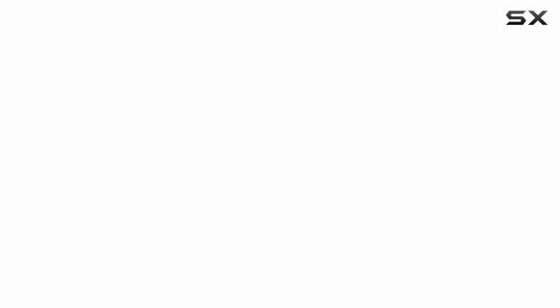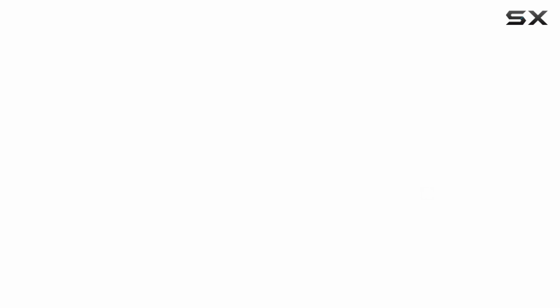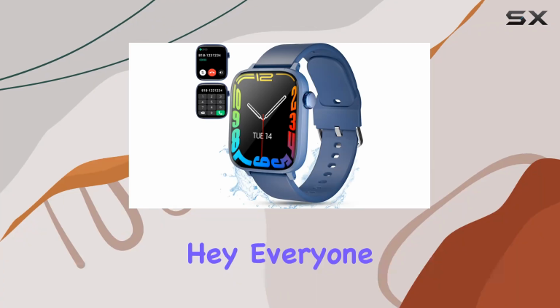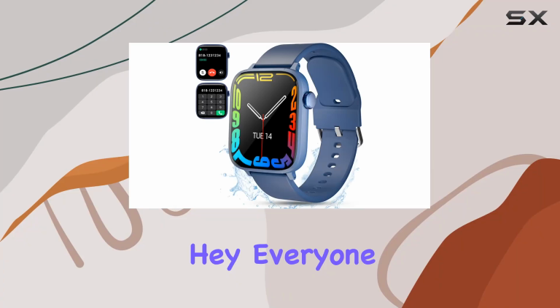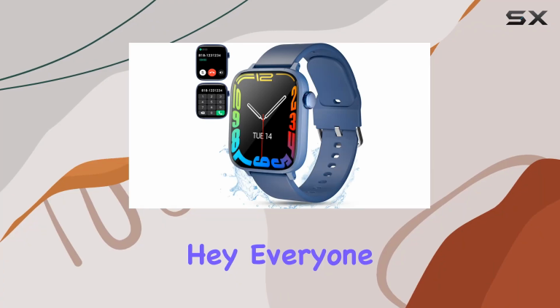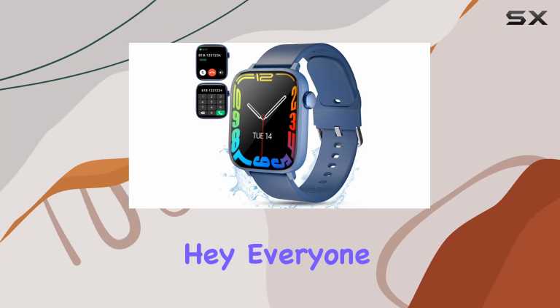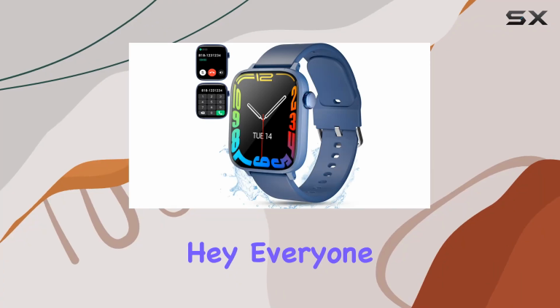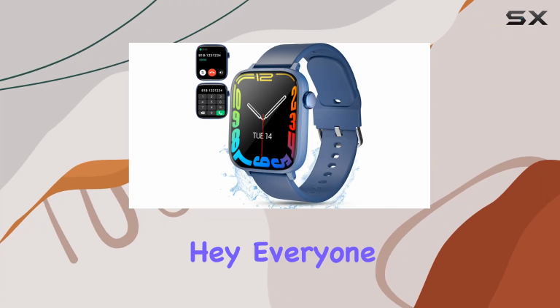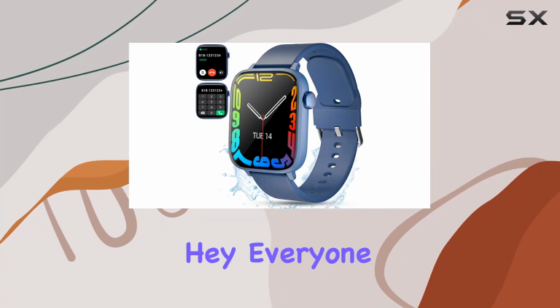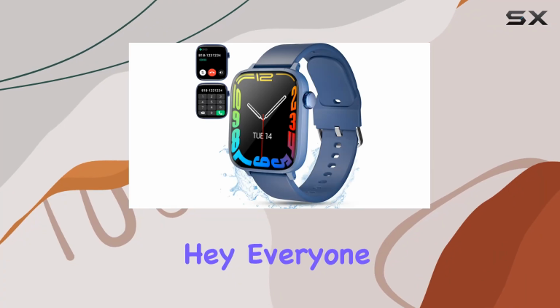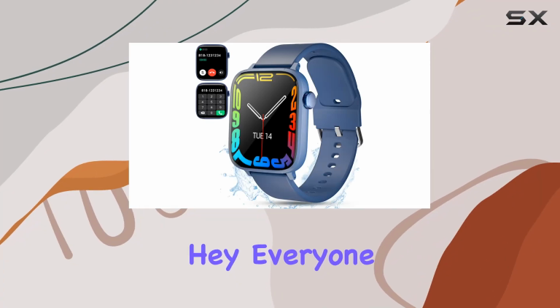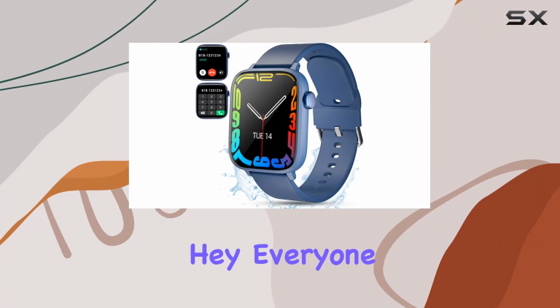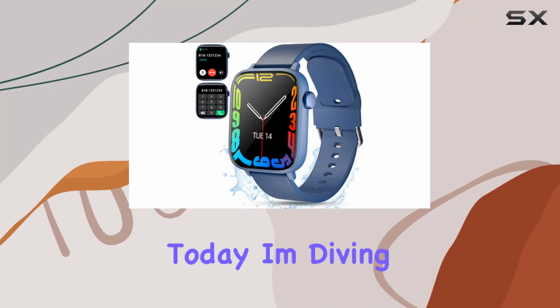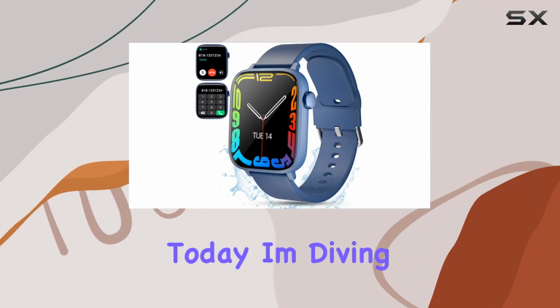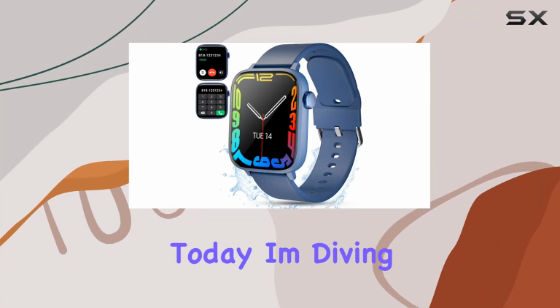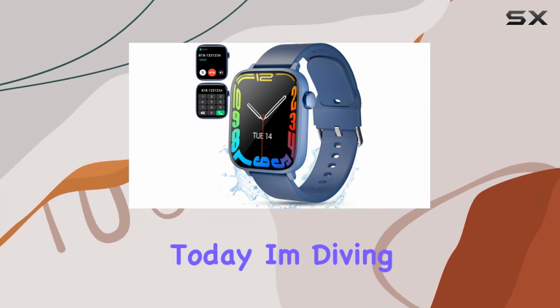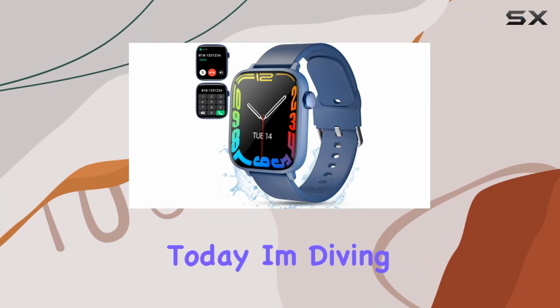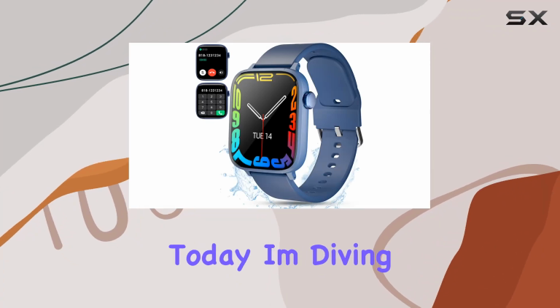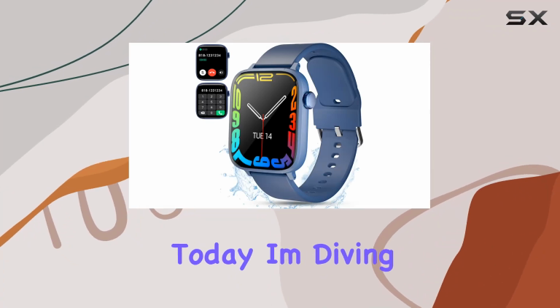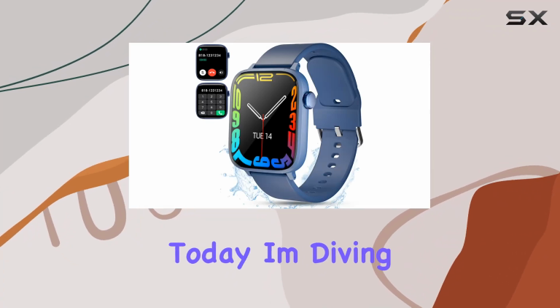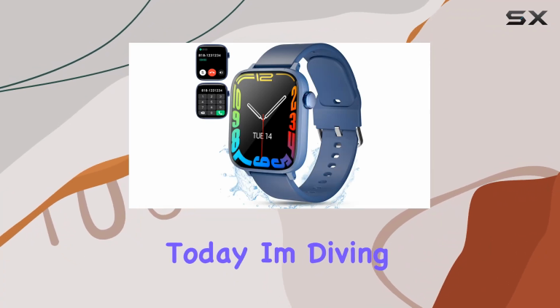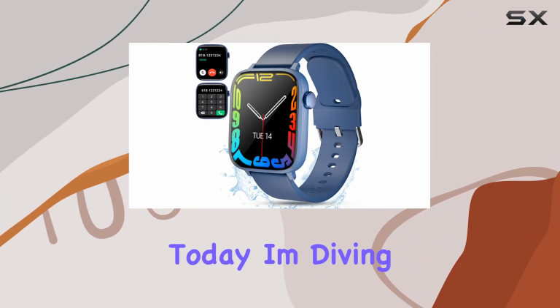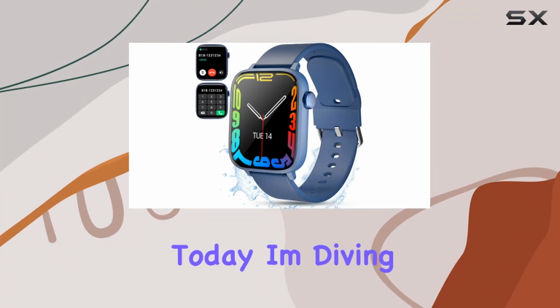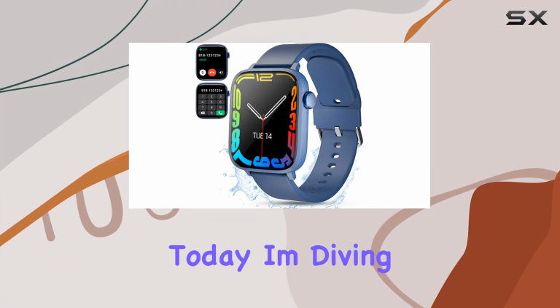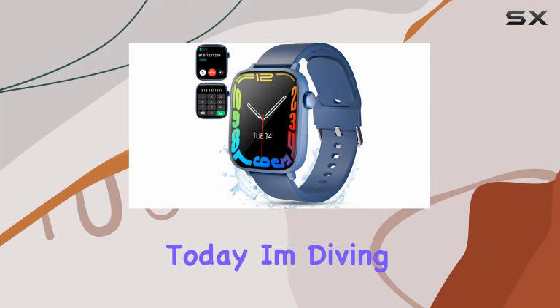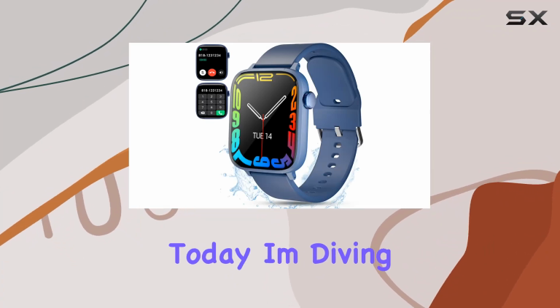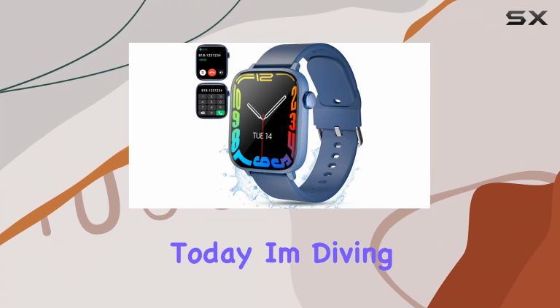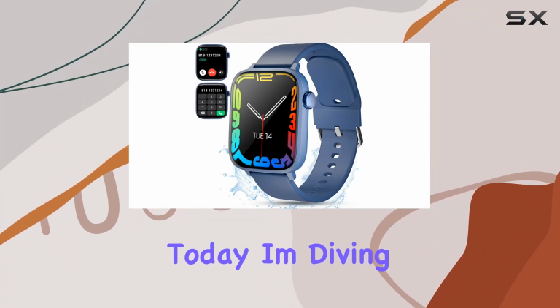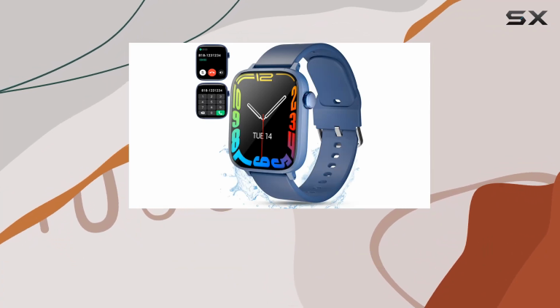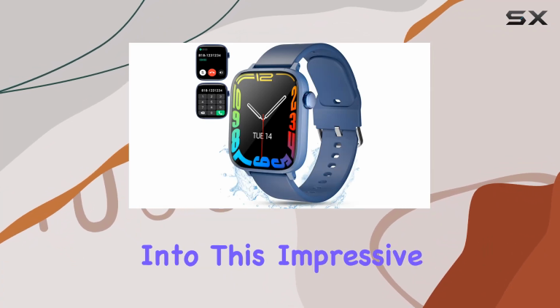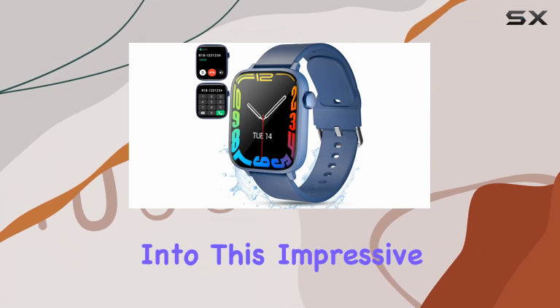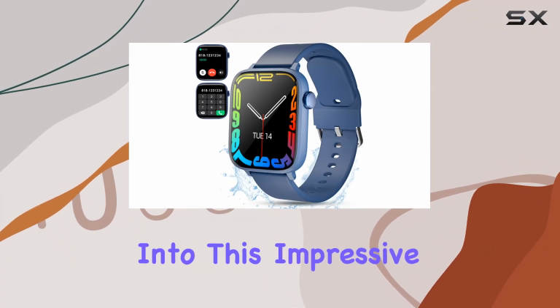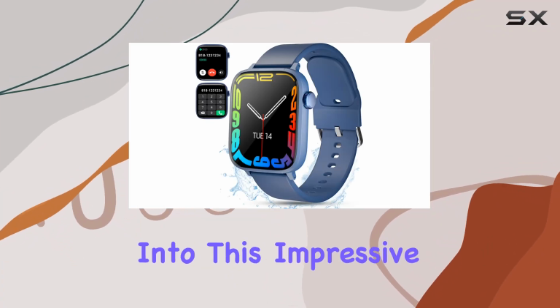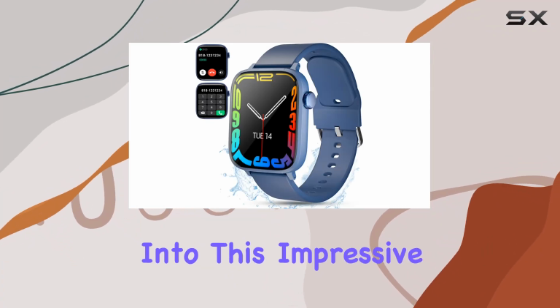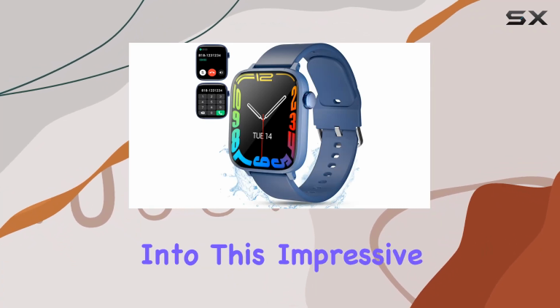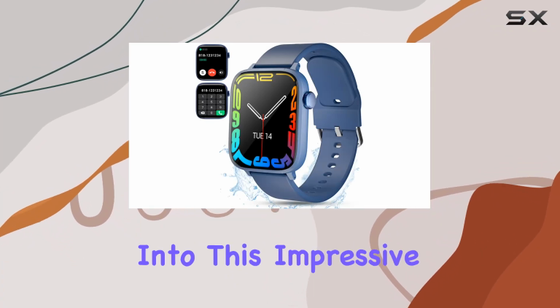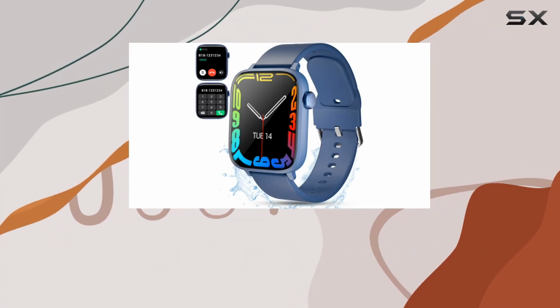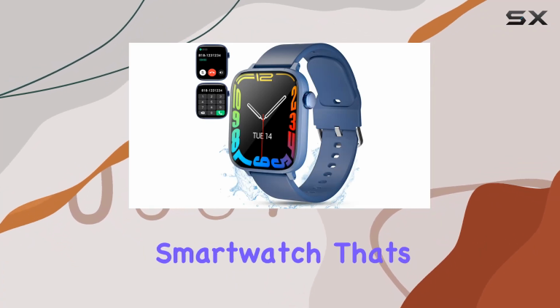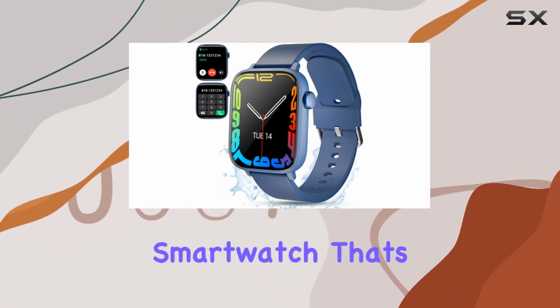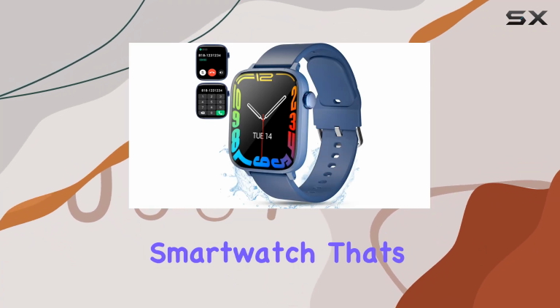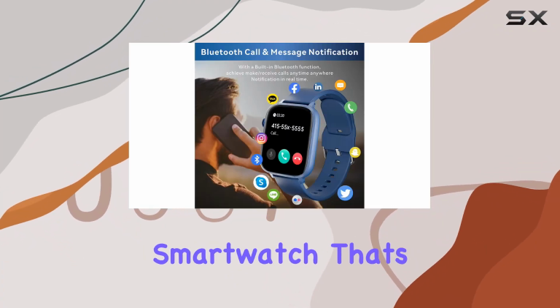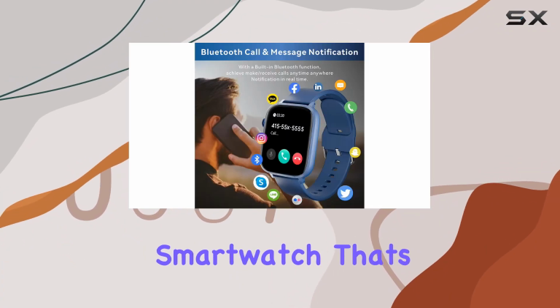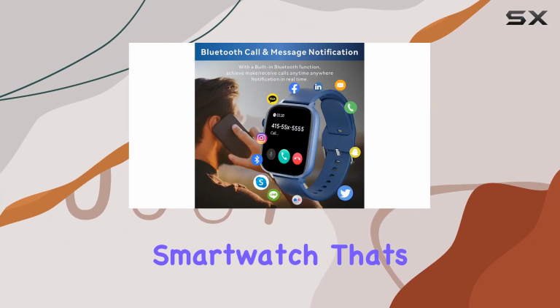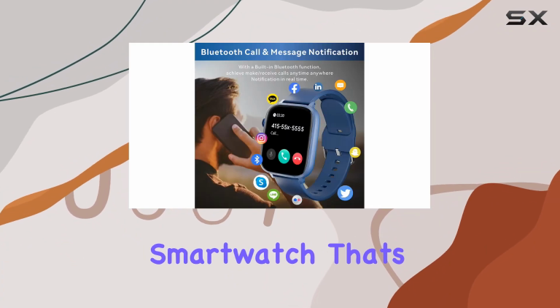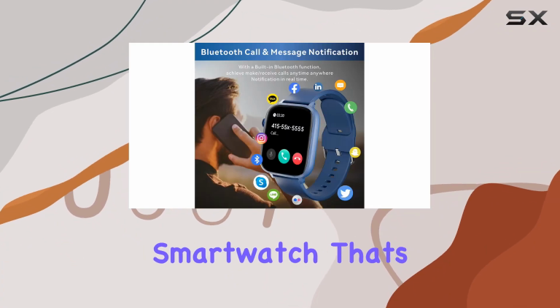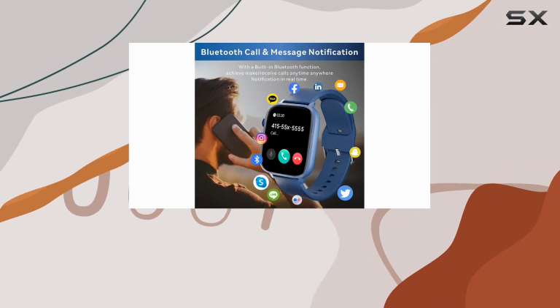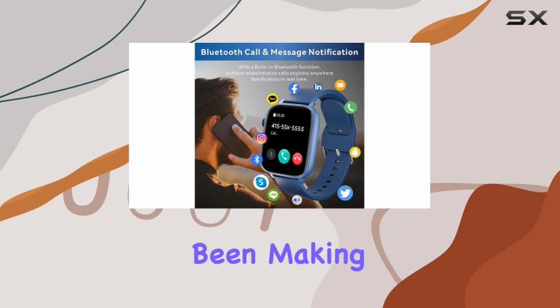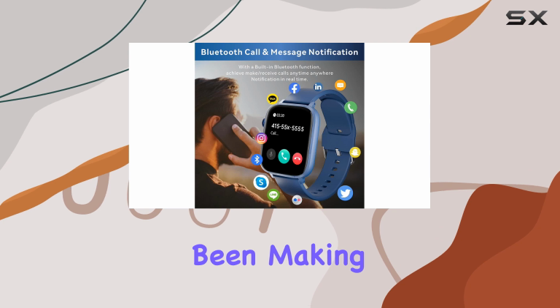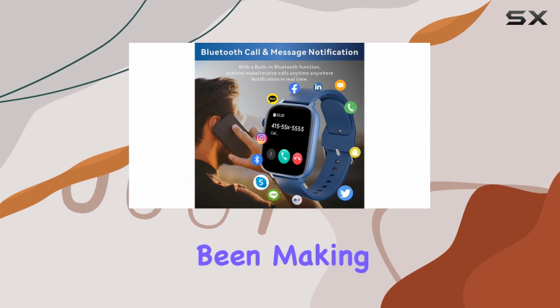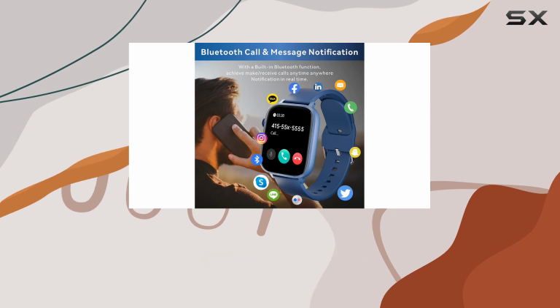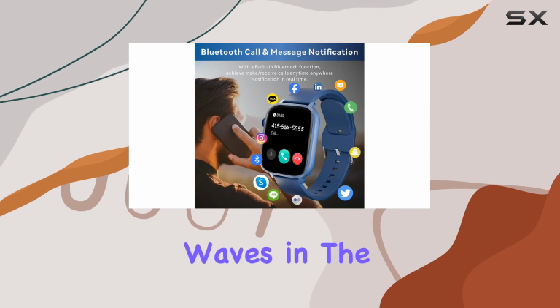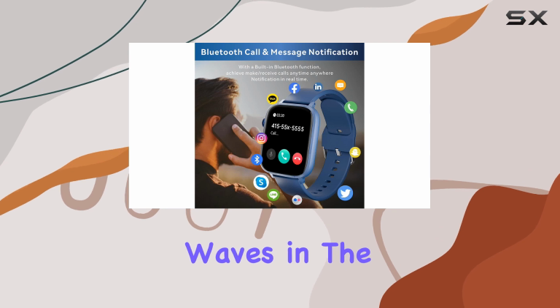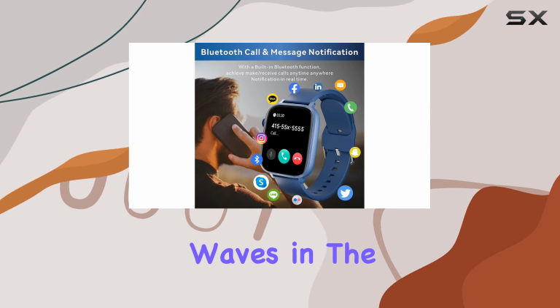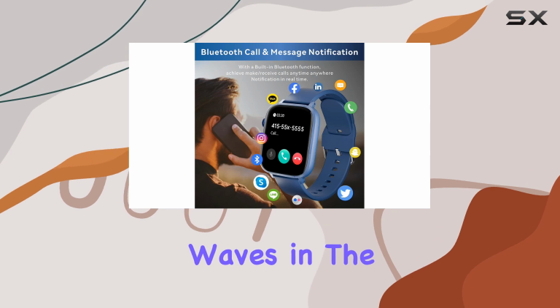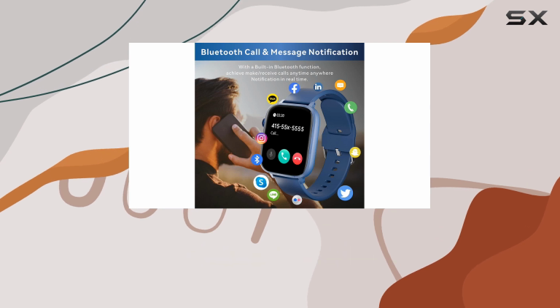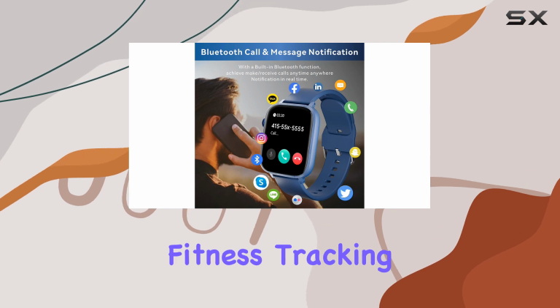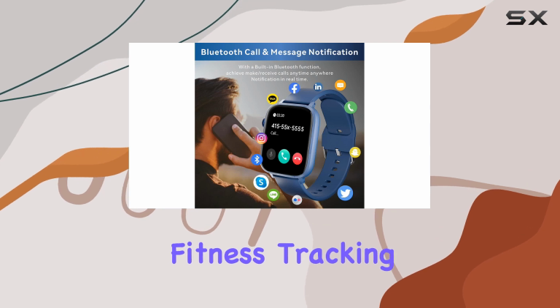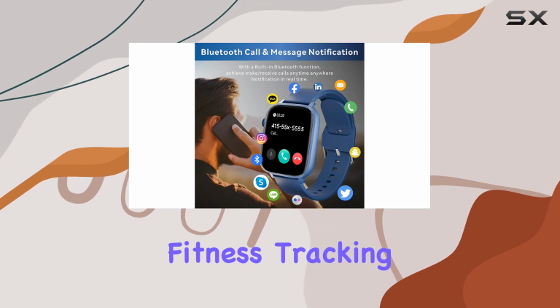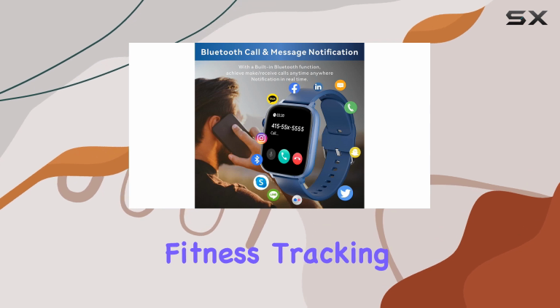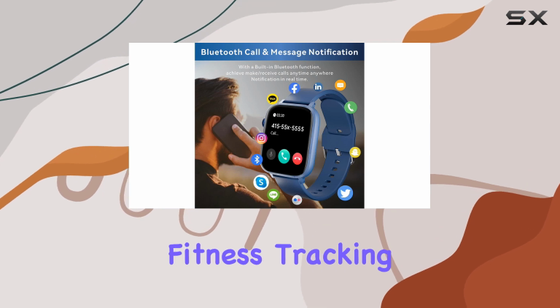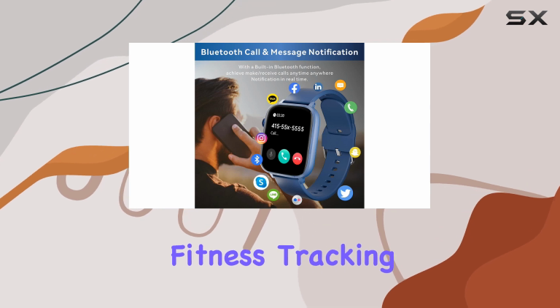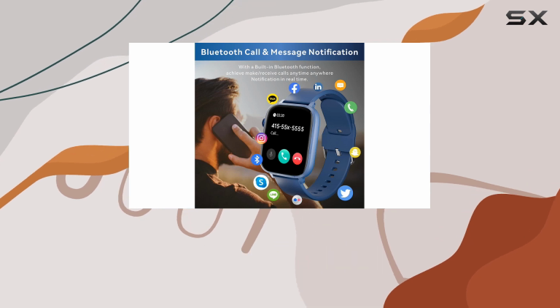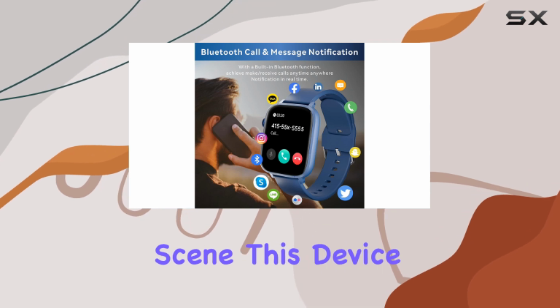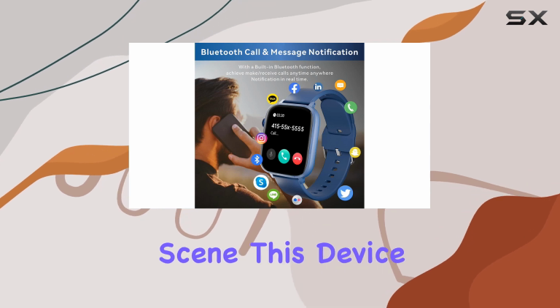Hey everyone! Today, I'm diving into this impressive smartwatch that's been making waves in the fitness tracking scene.